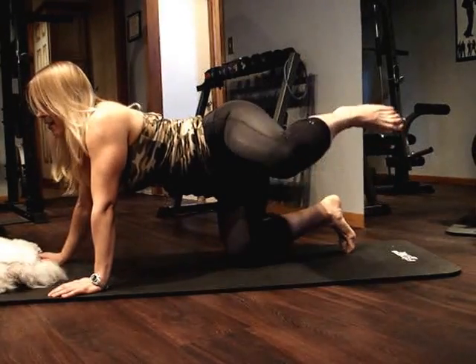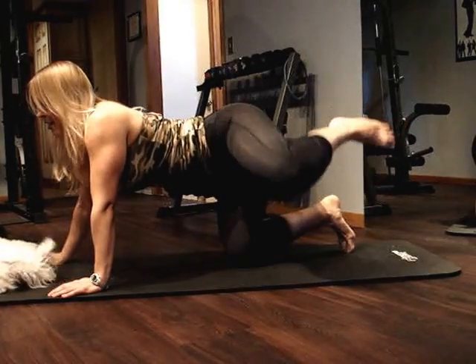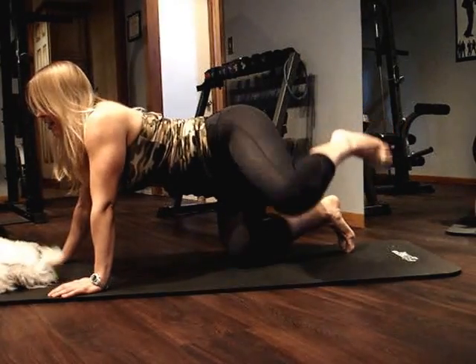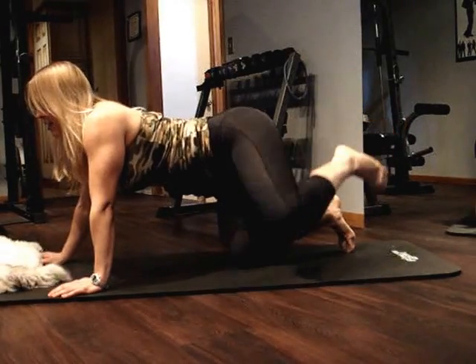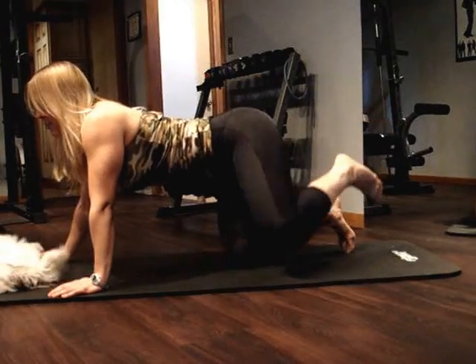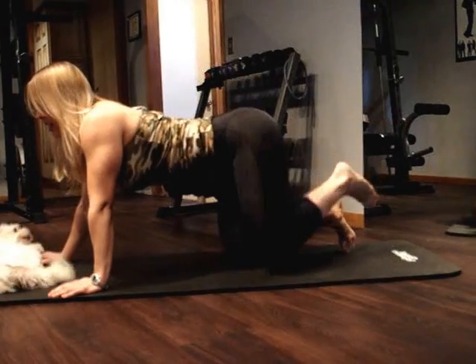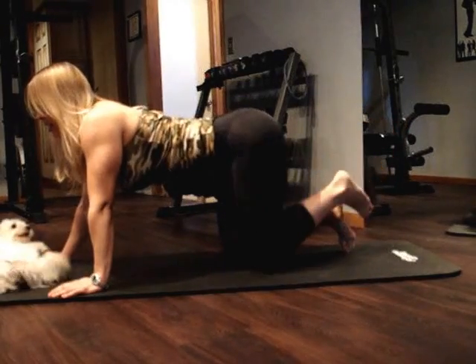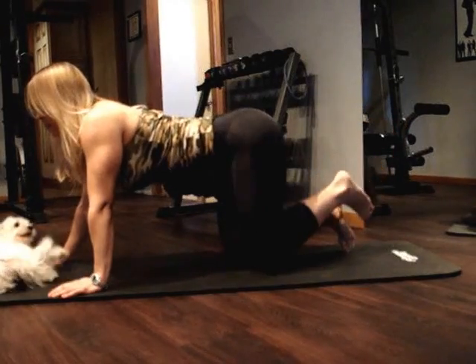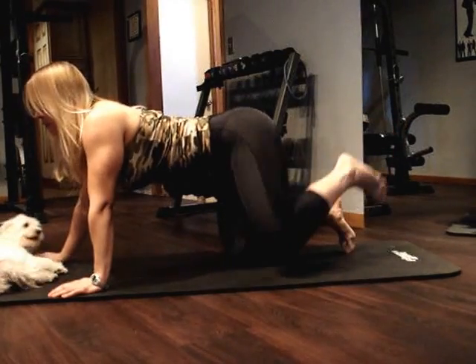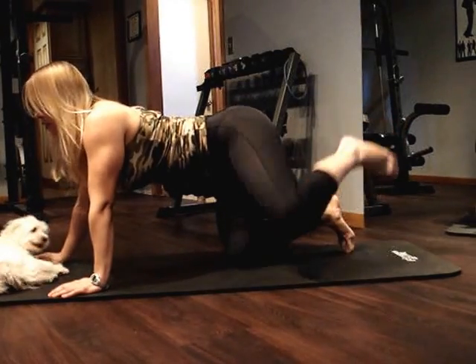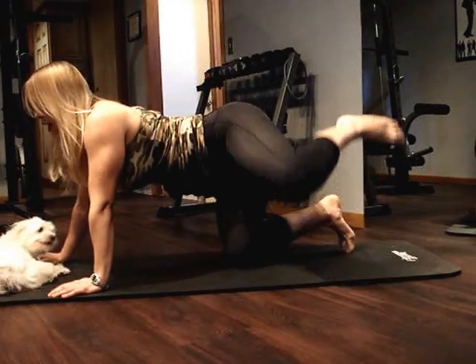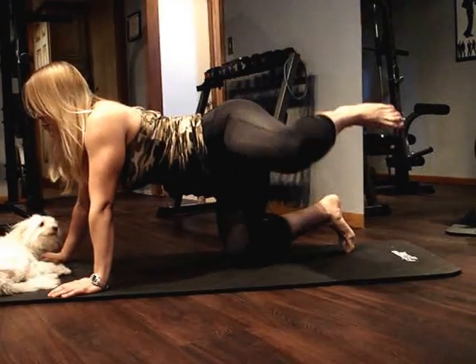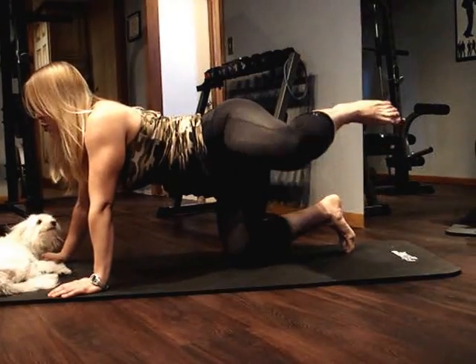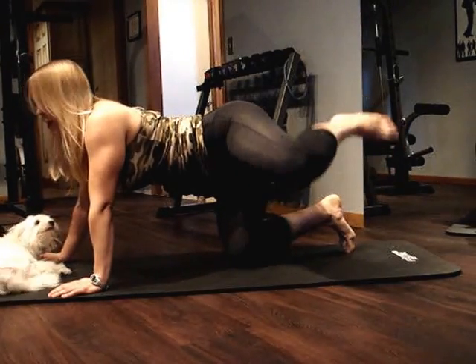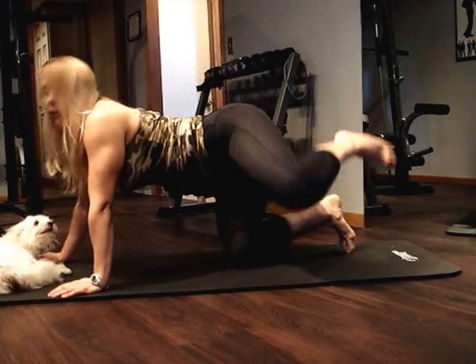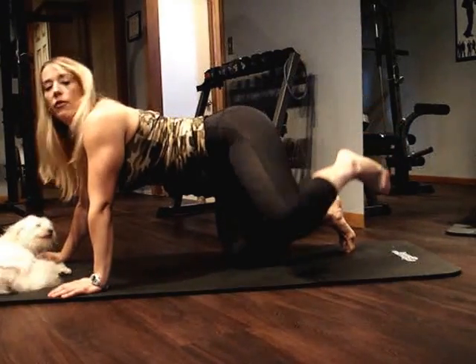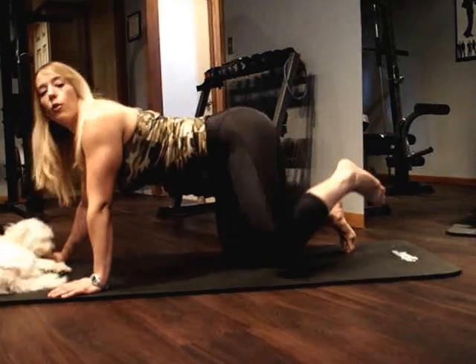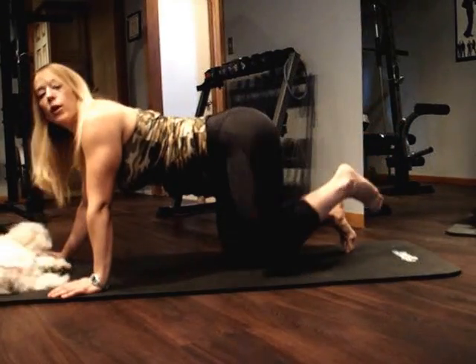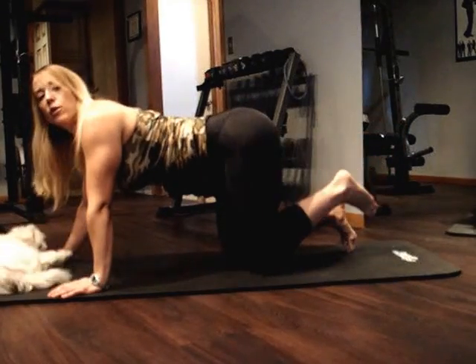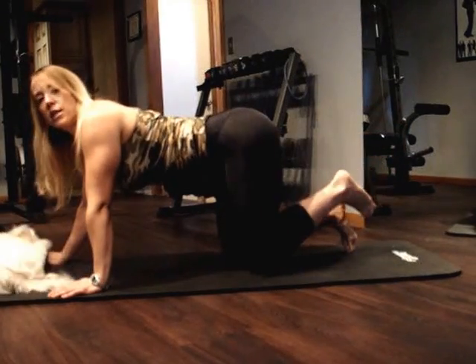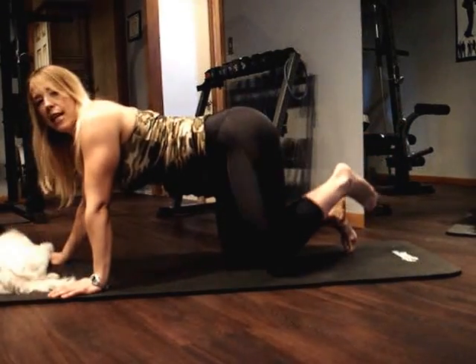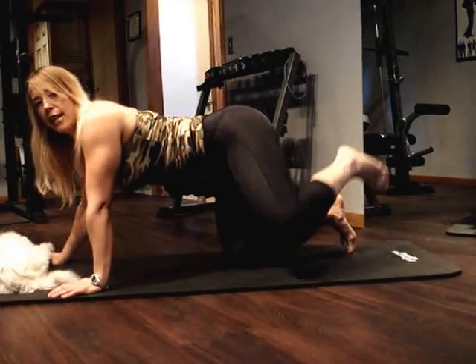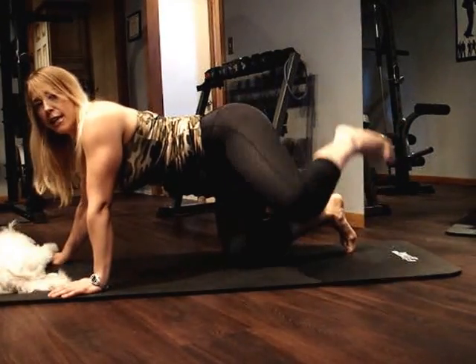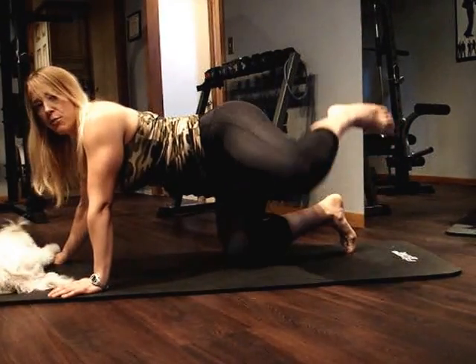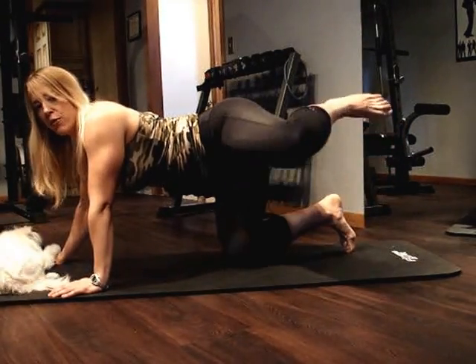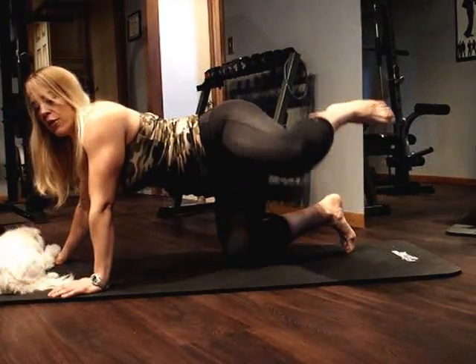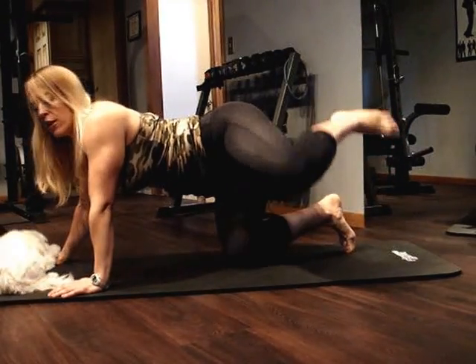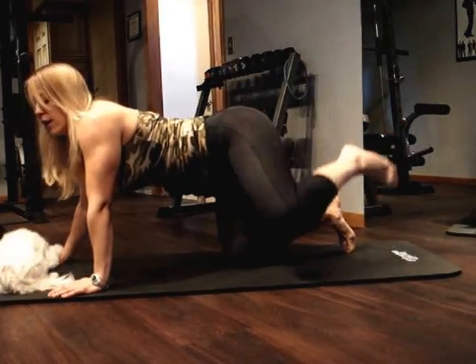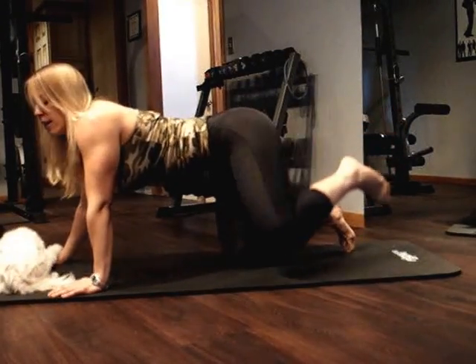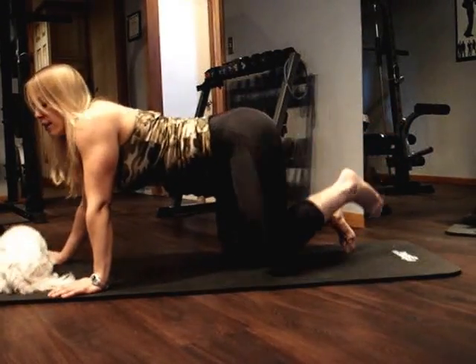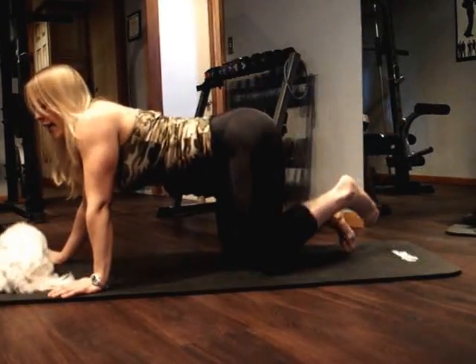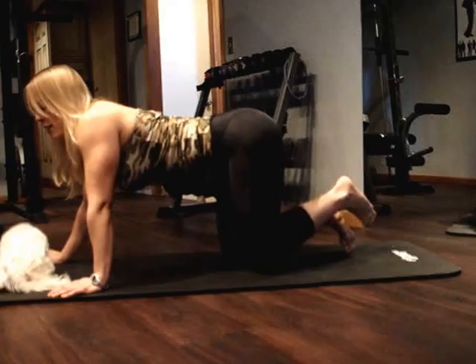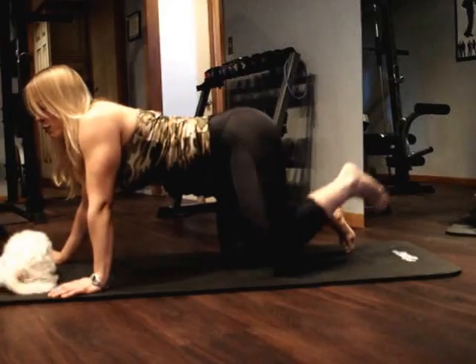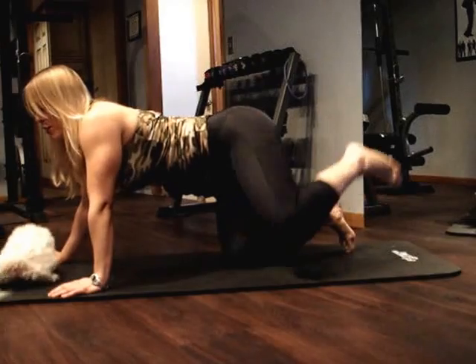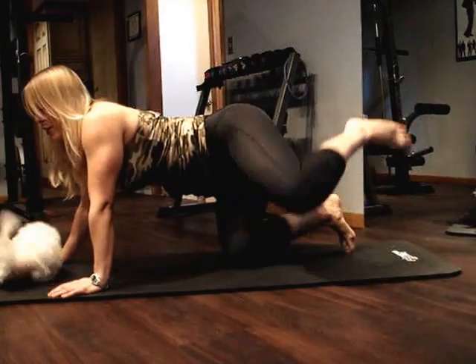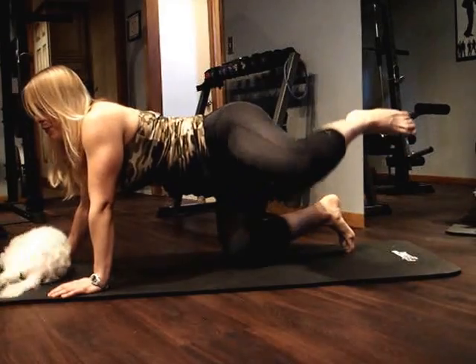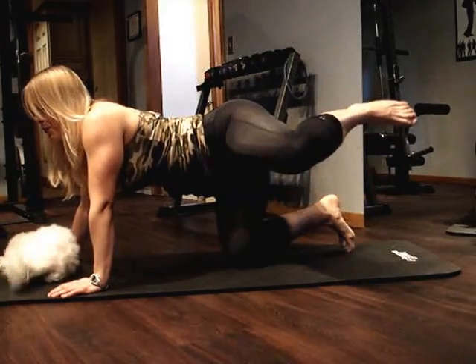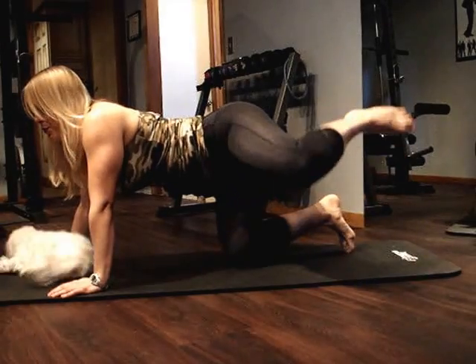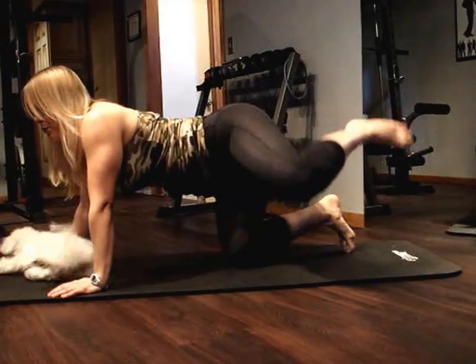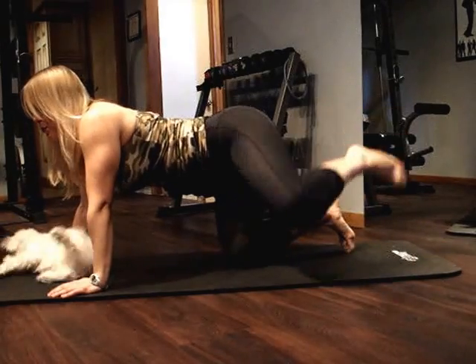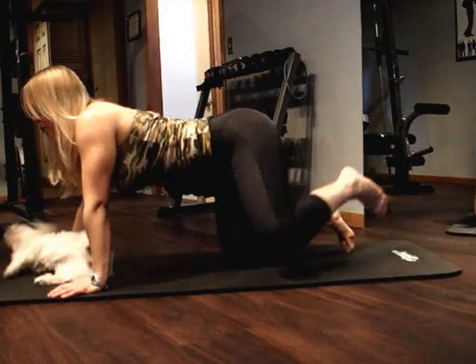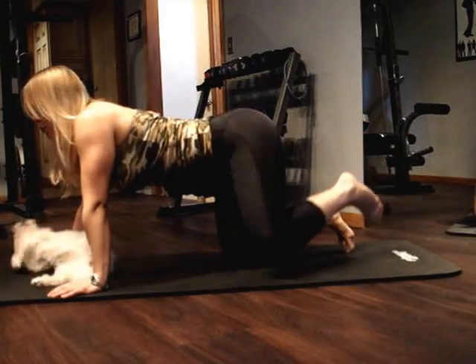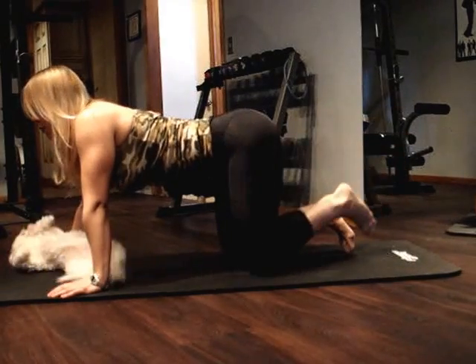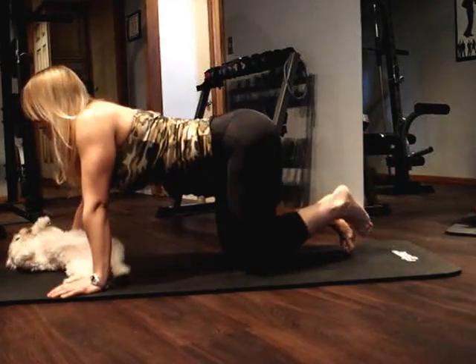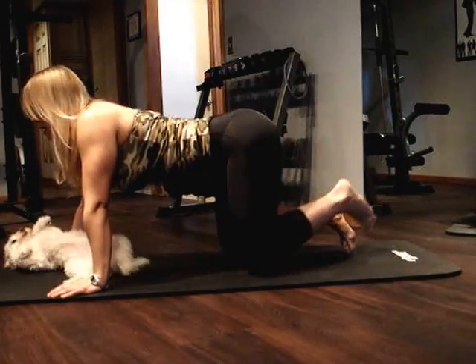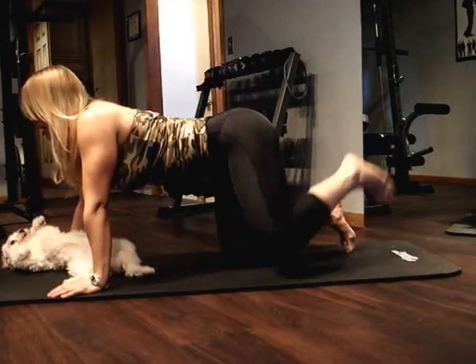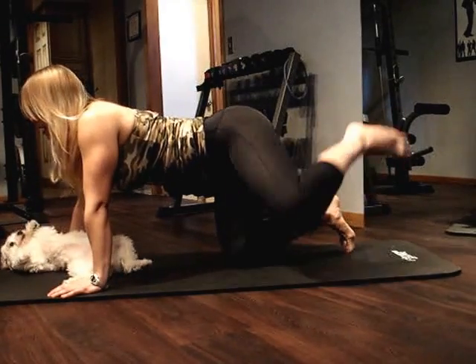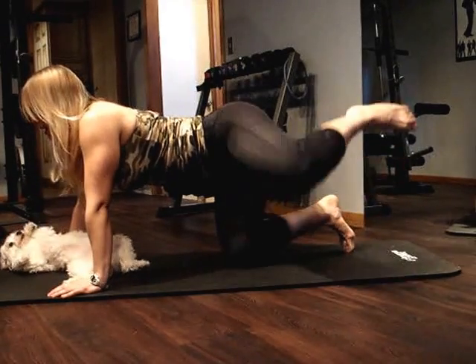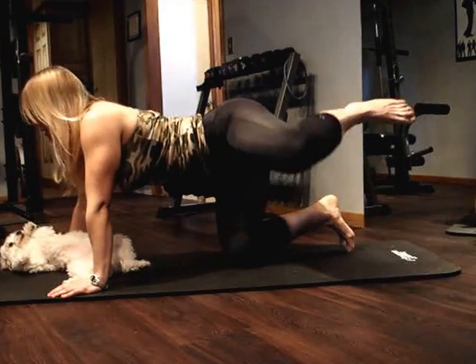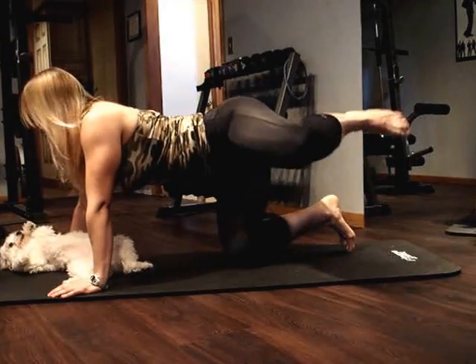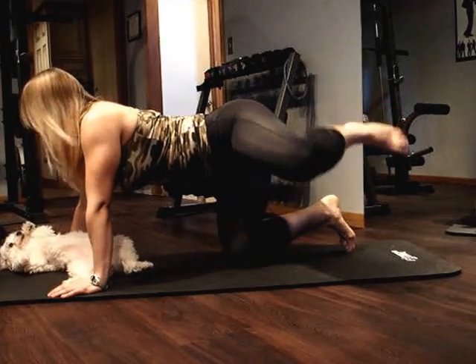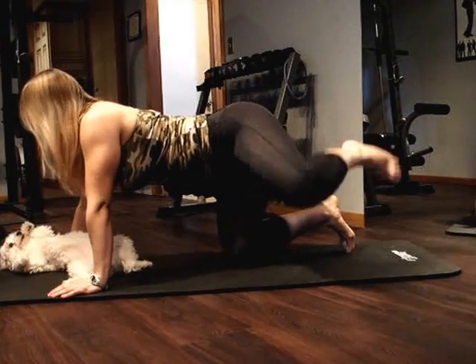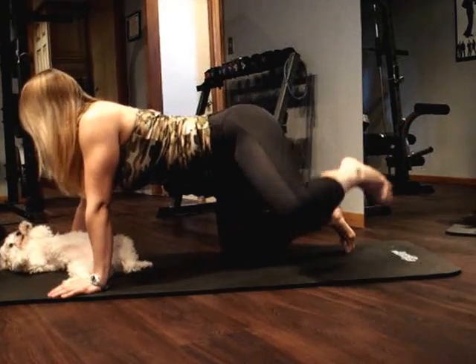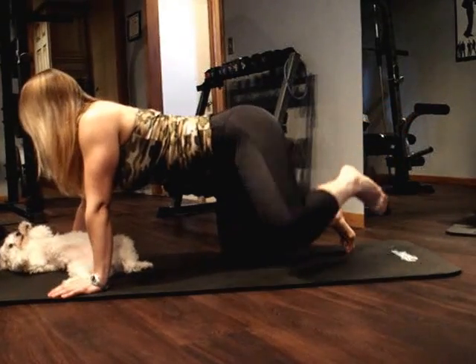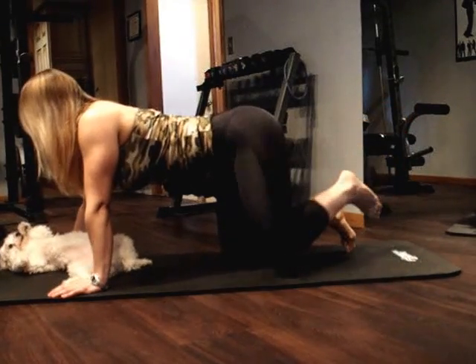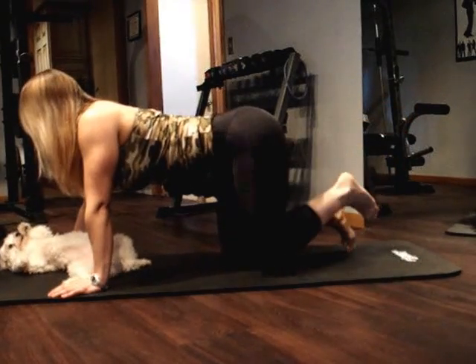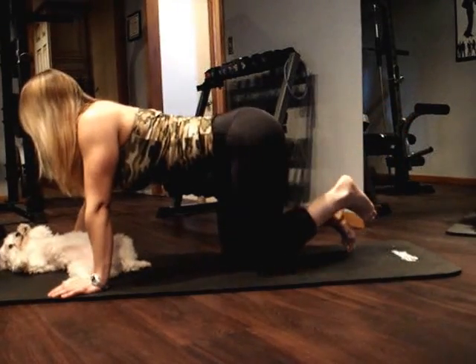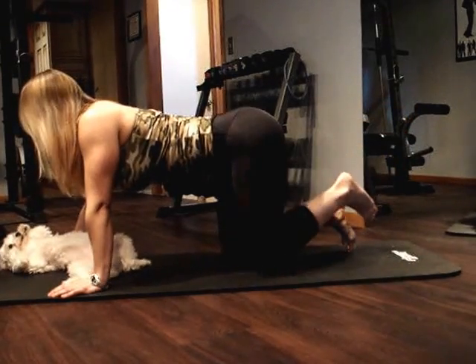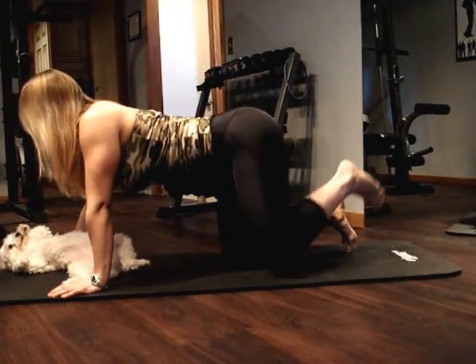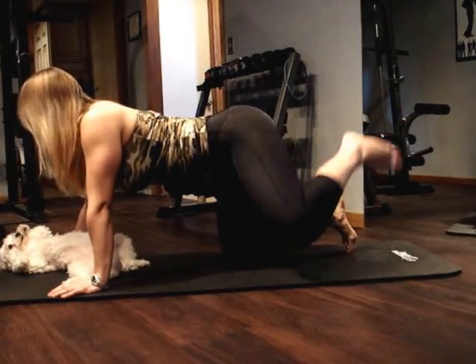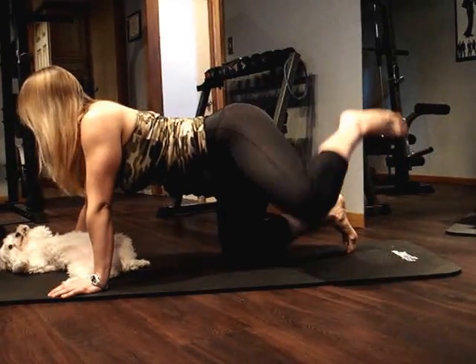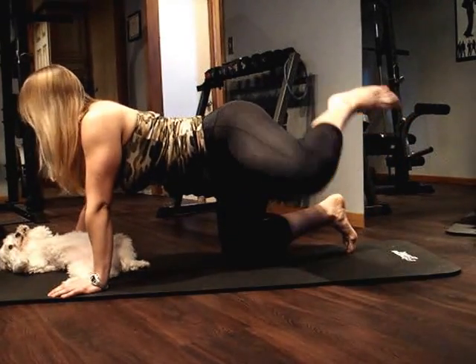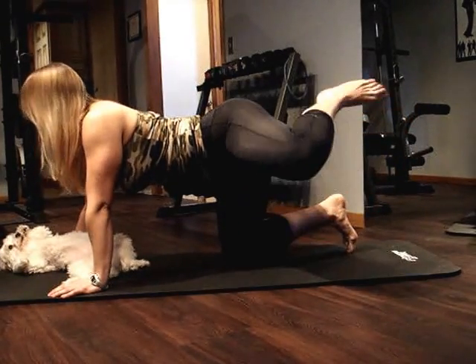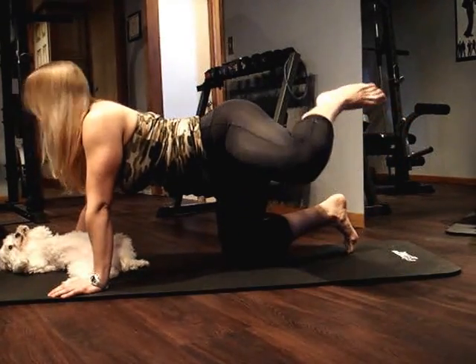Alright, so we're going to get about five more in here before we go into that next move. Okay, last three. And two. One more.